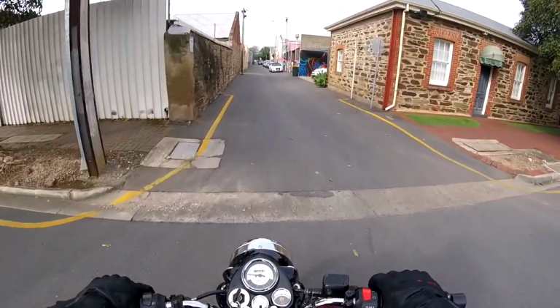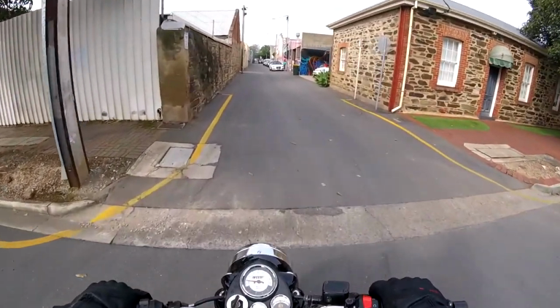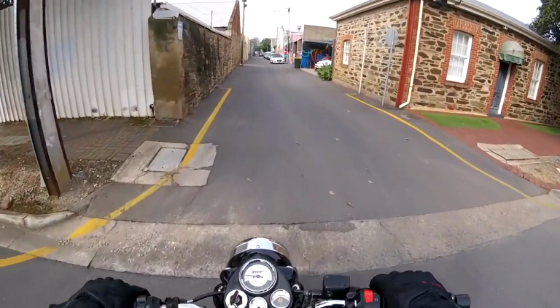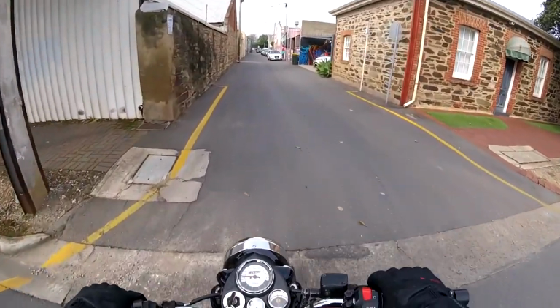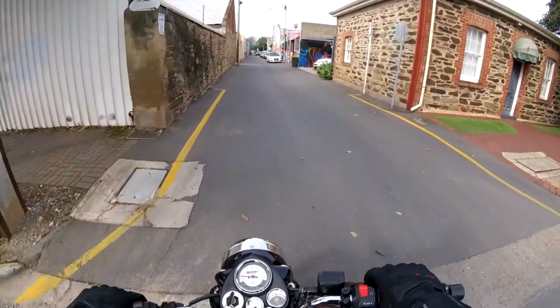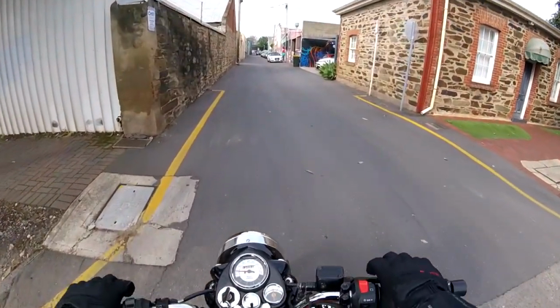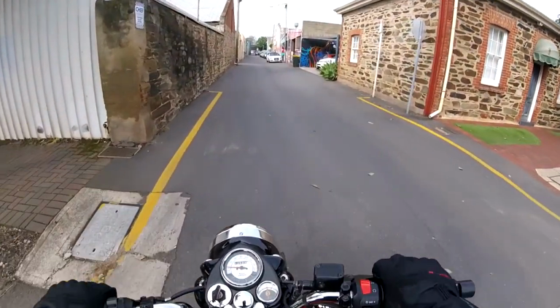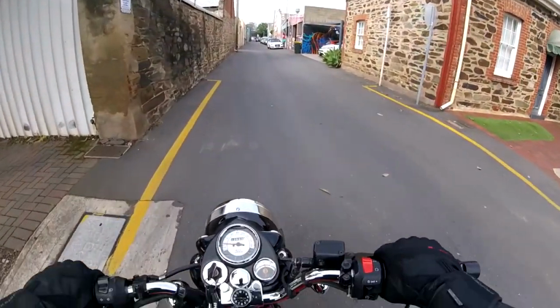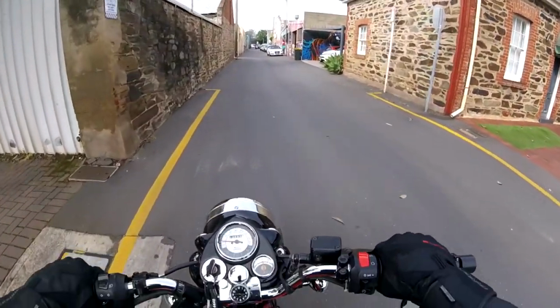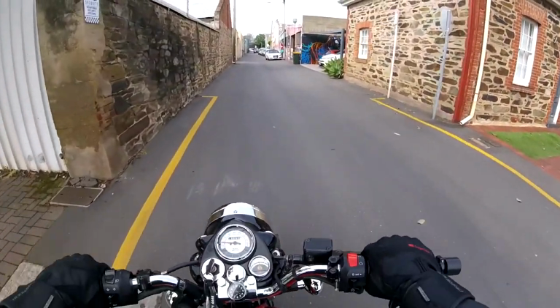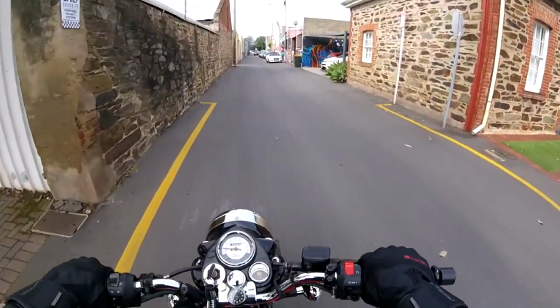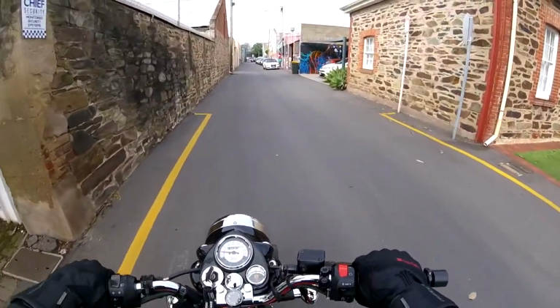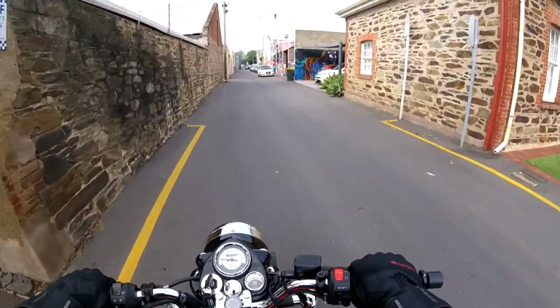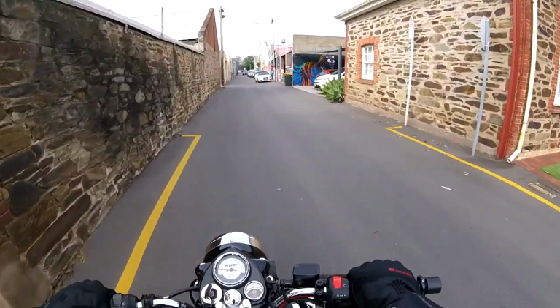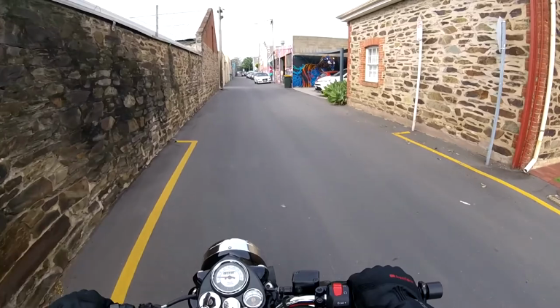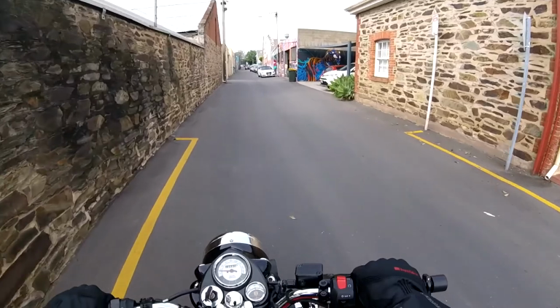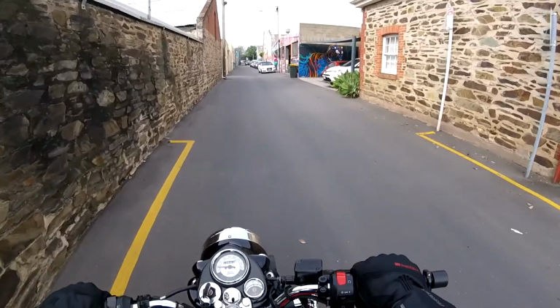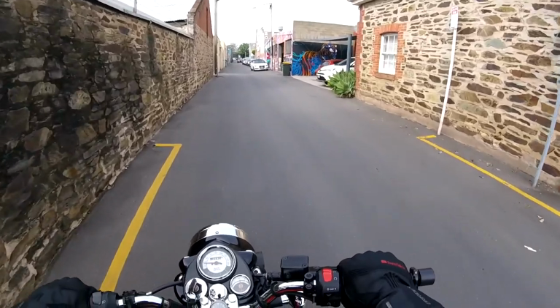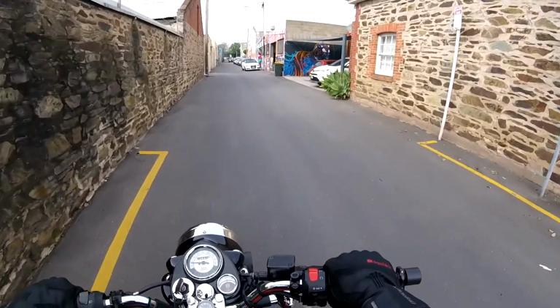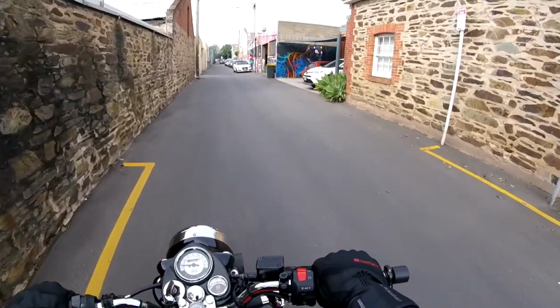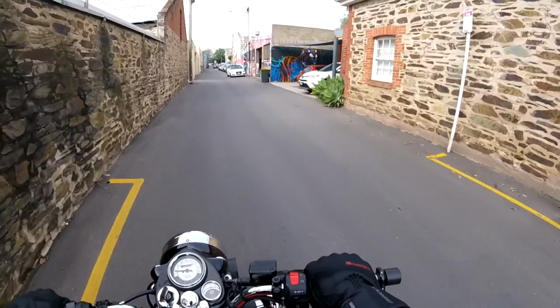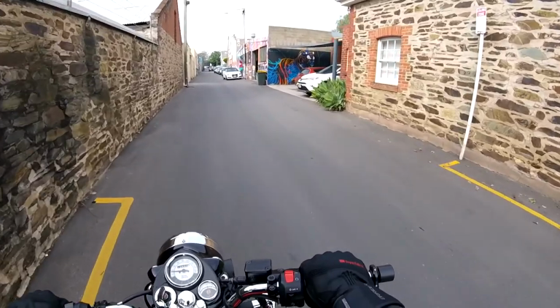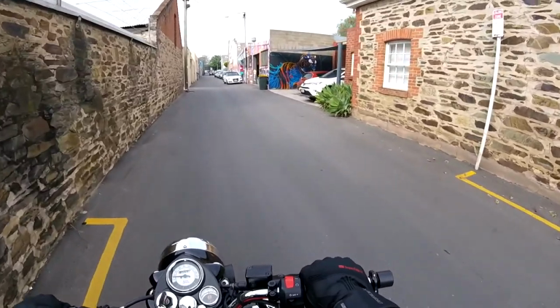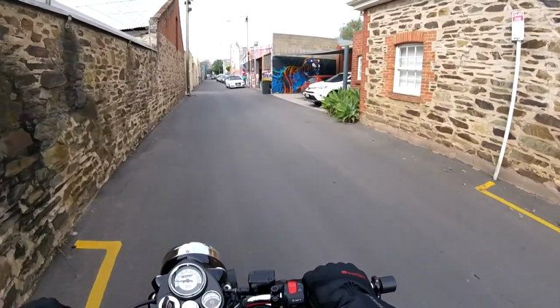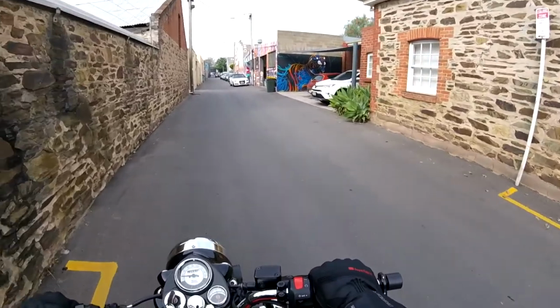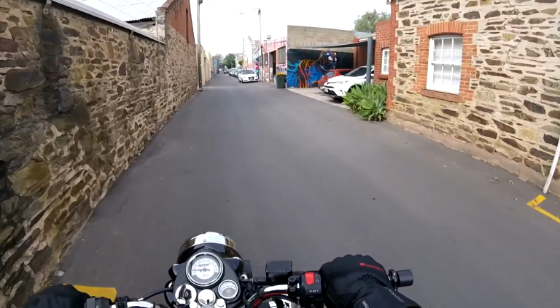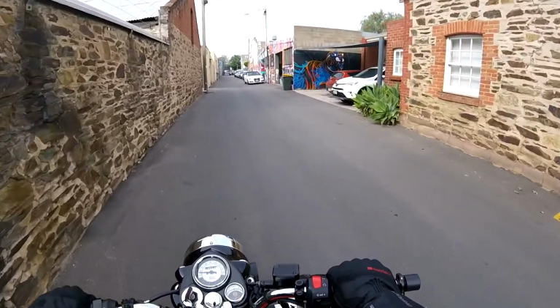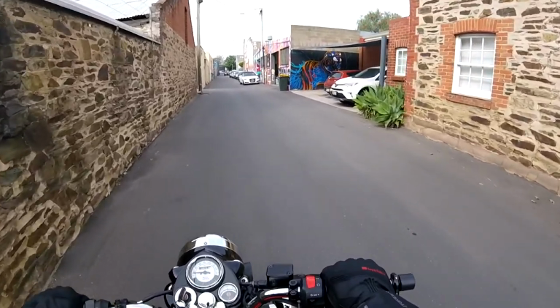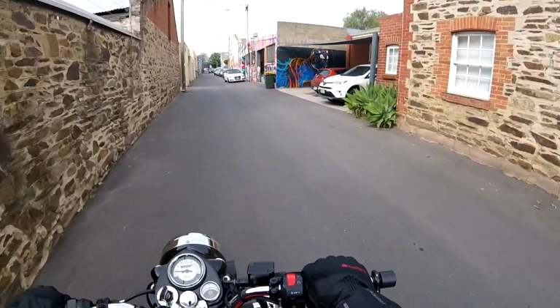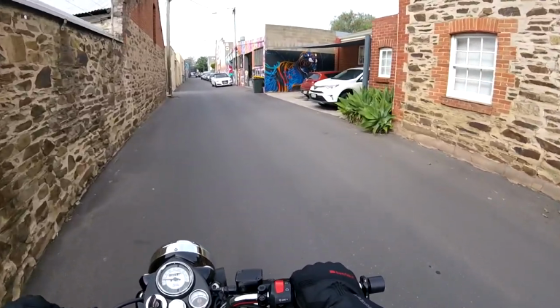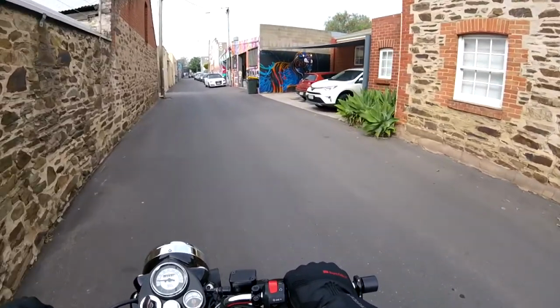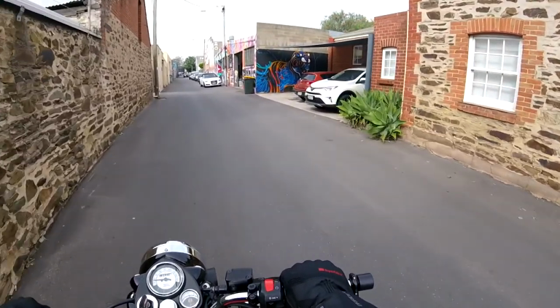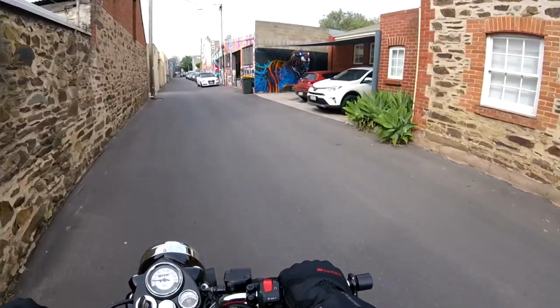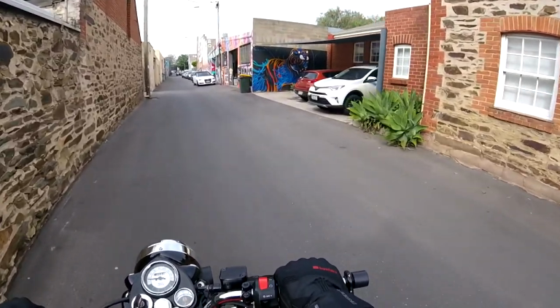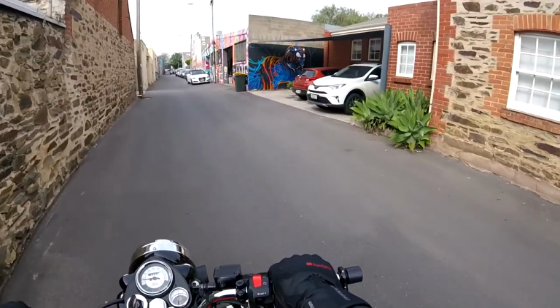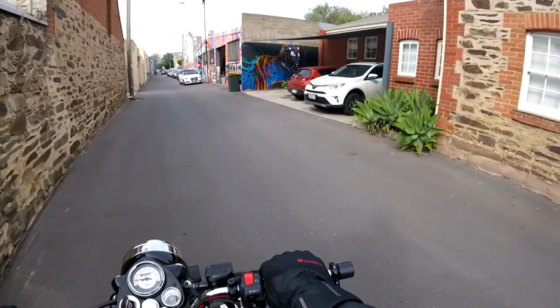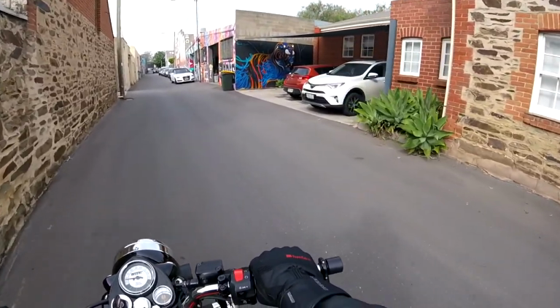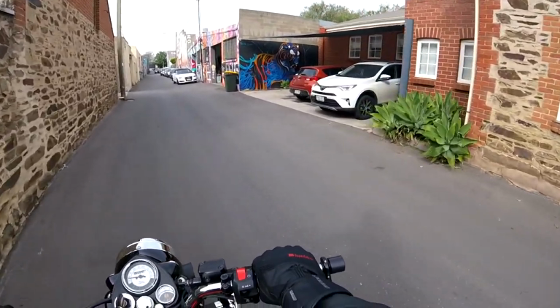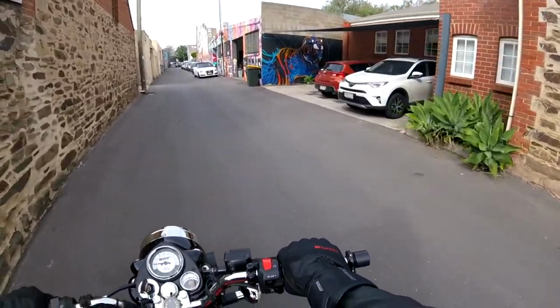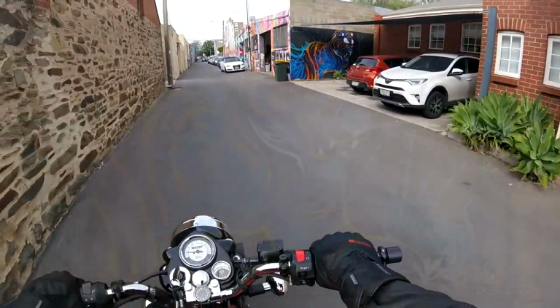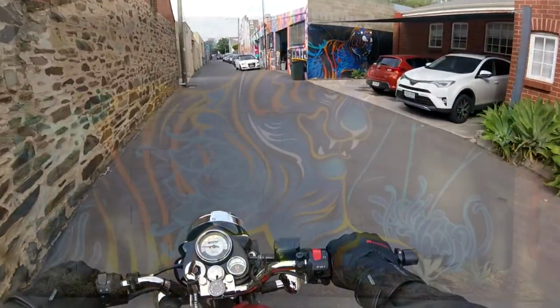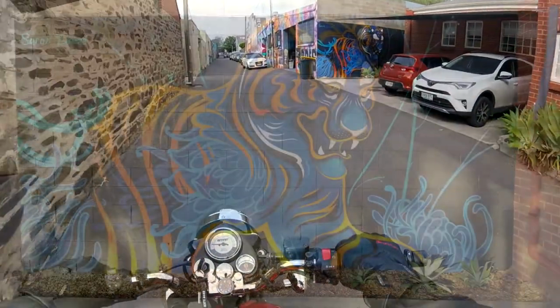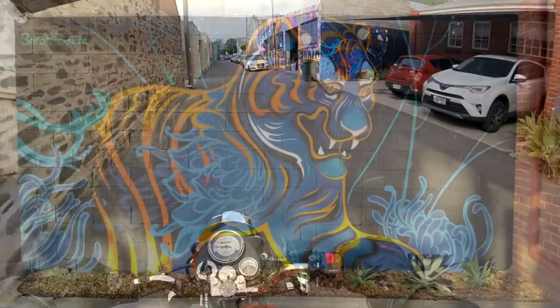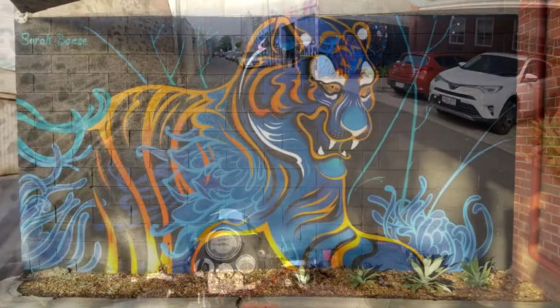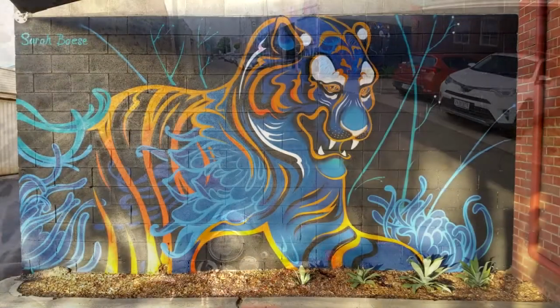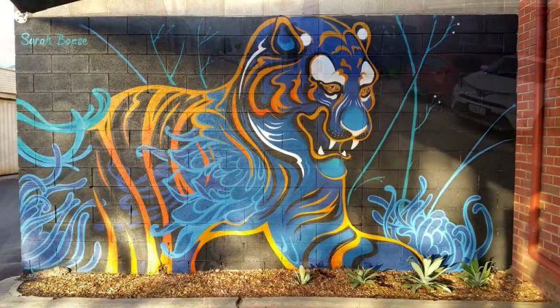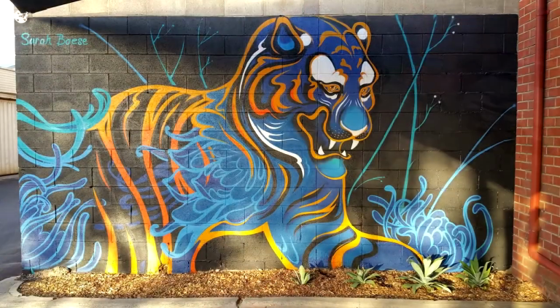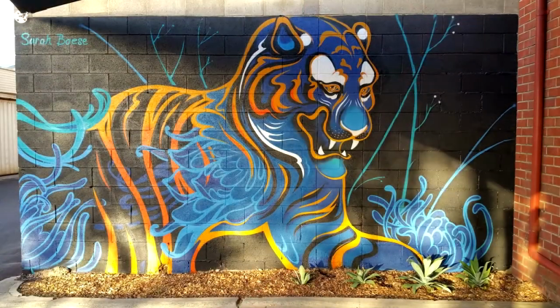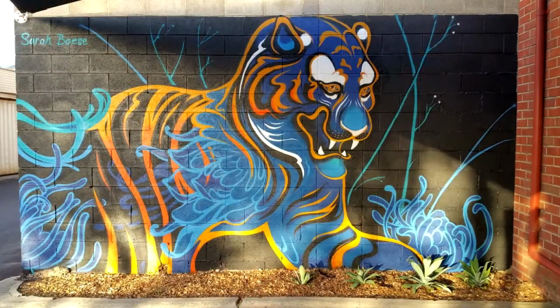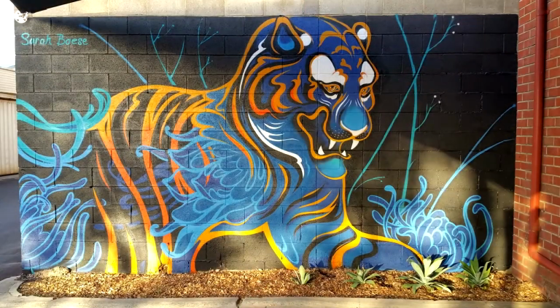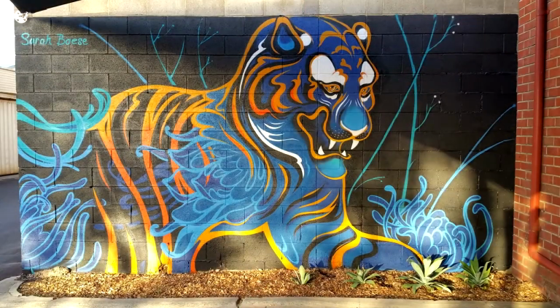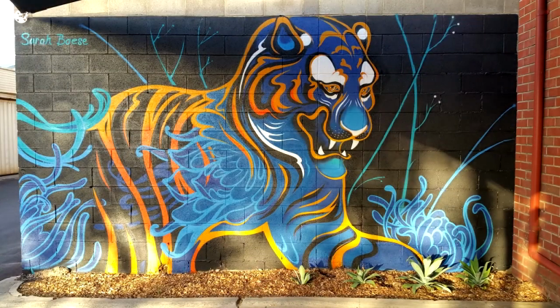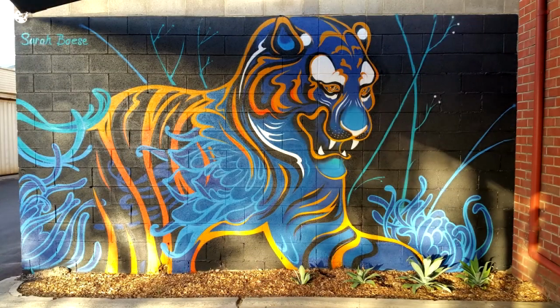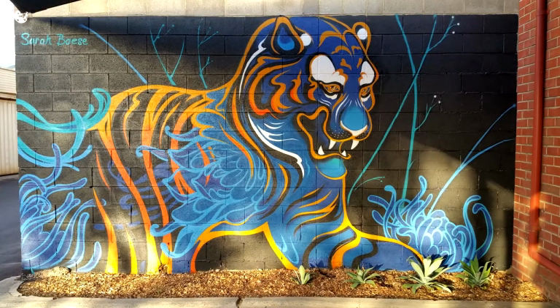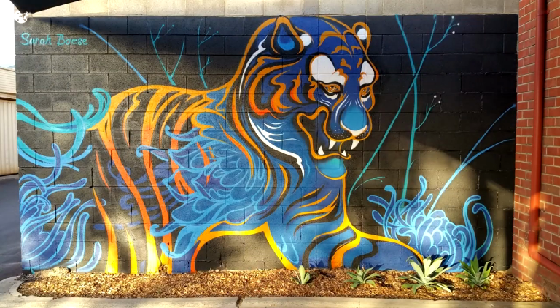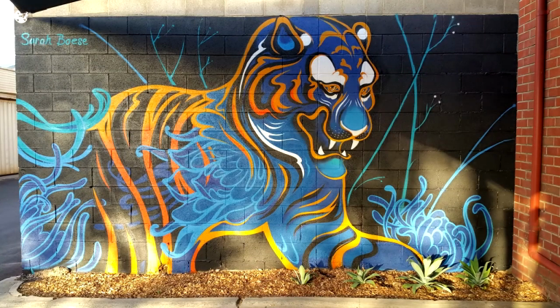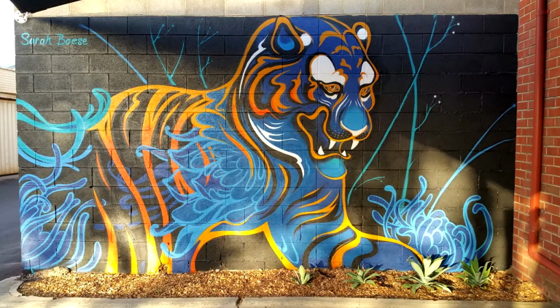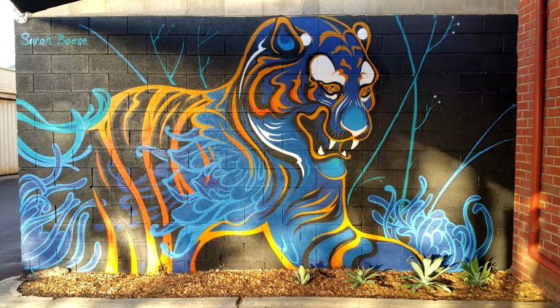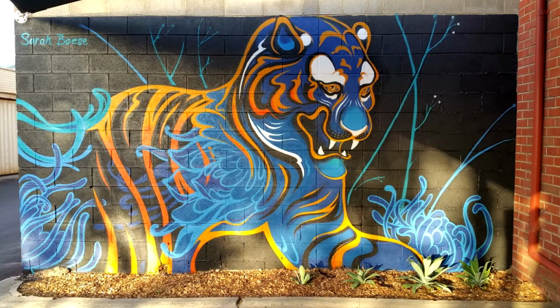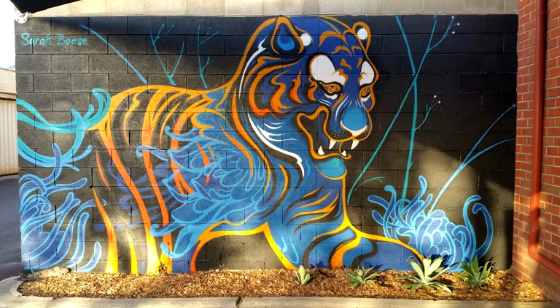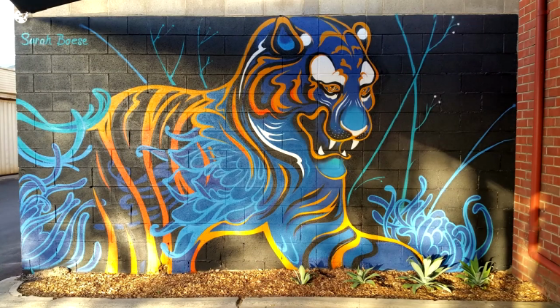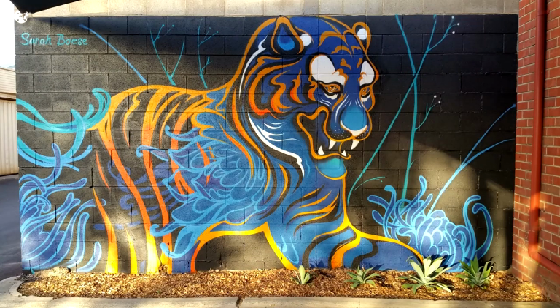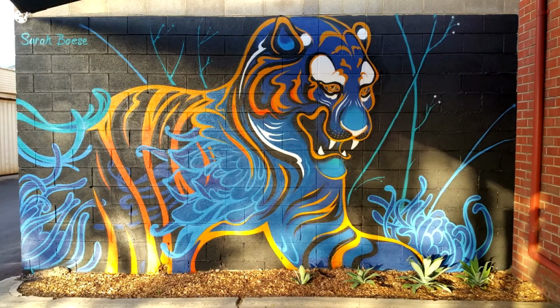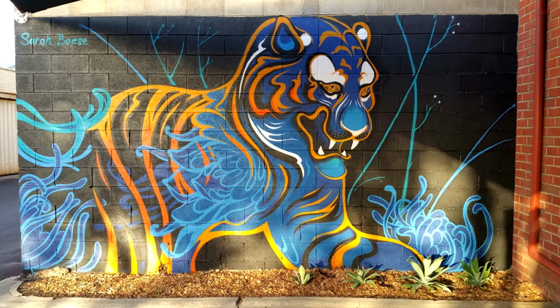There's the Tiger — that's a cool looking Tiger. Me and the missus came down here when it was all fresh.